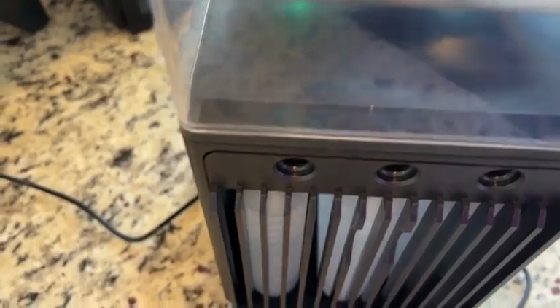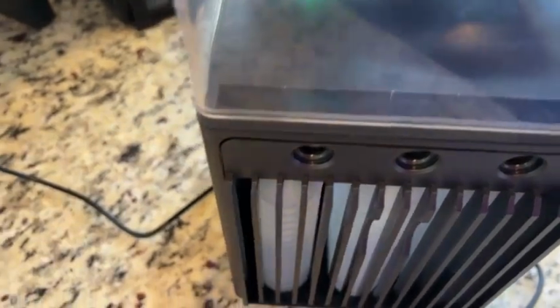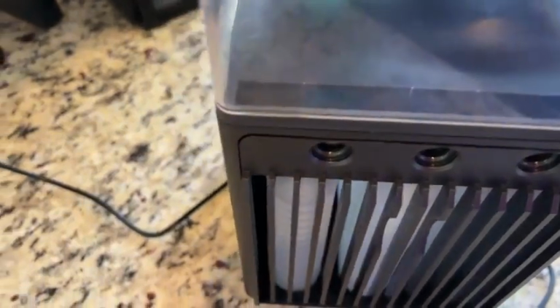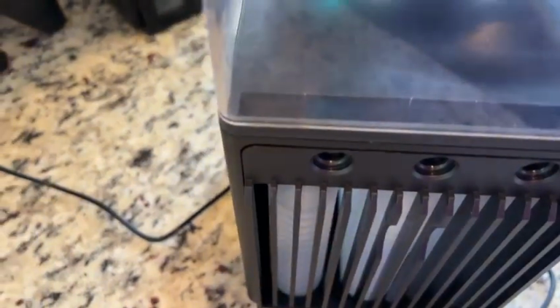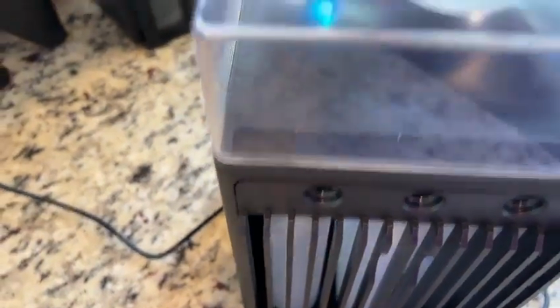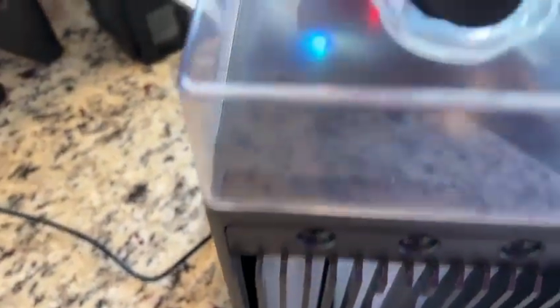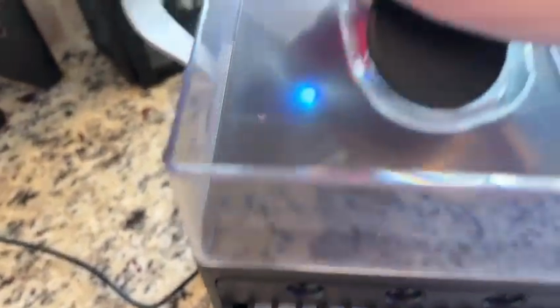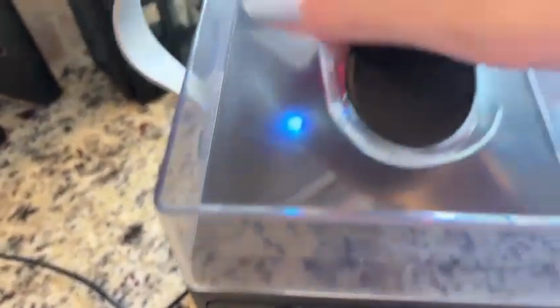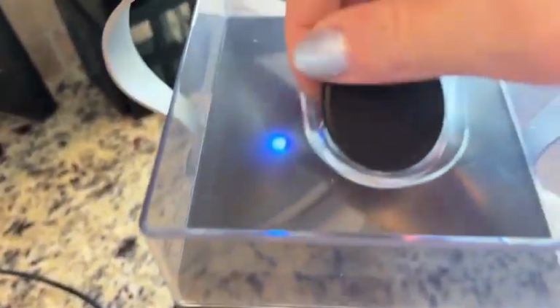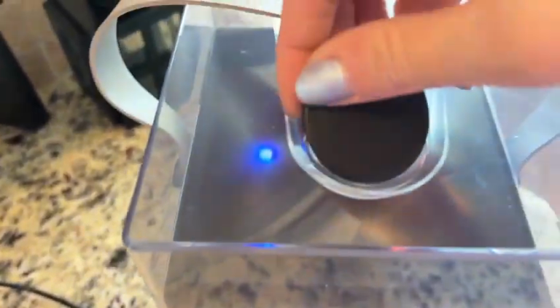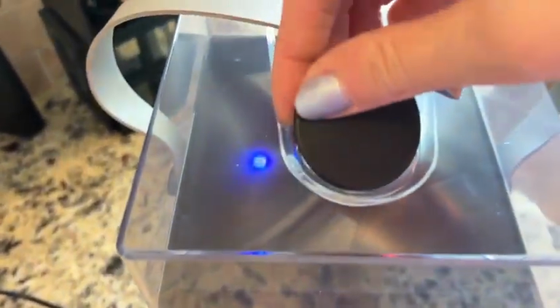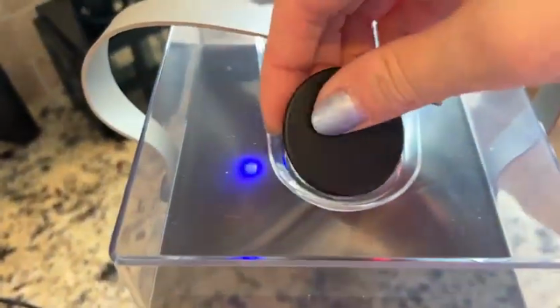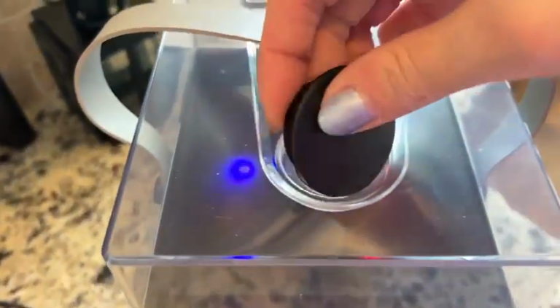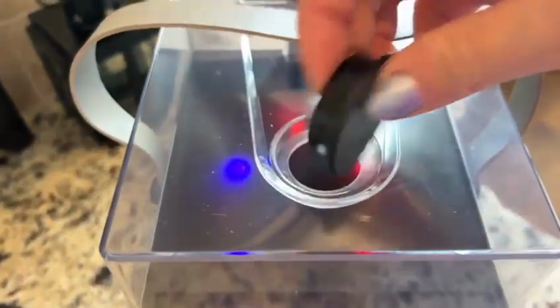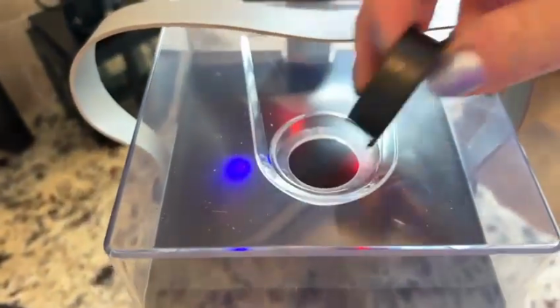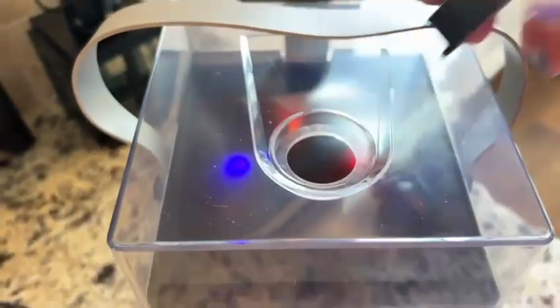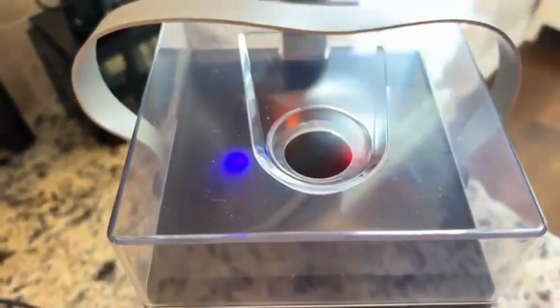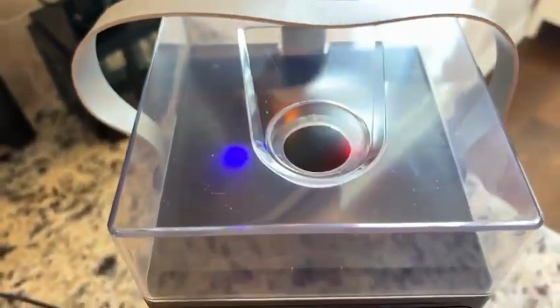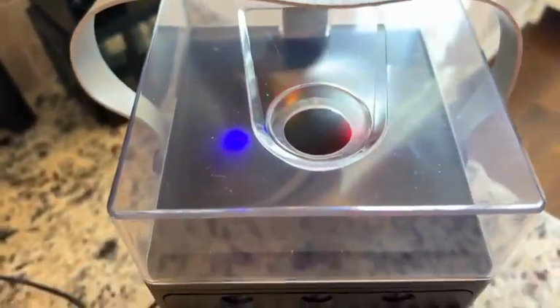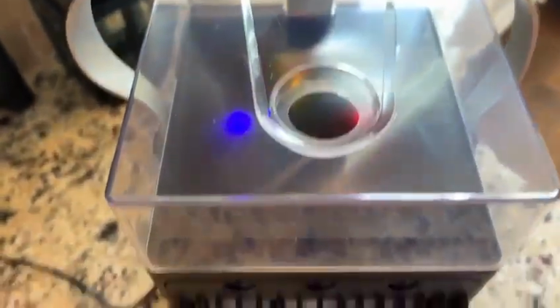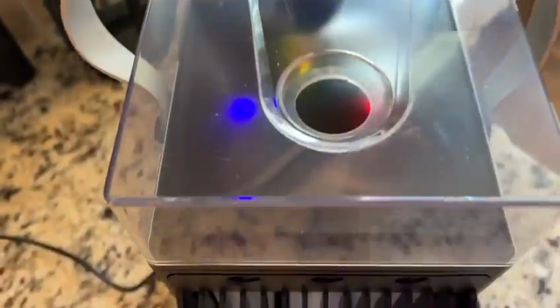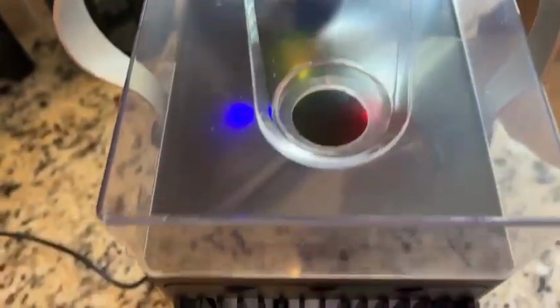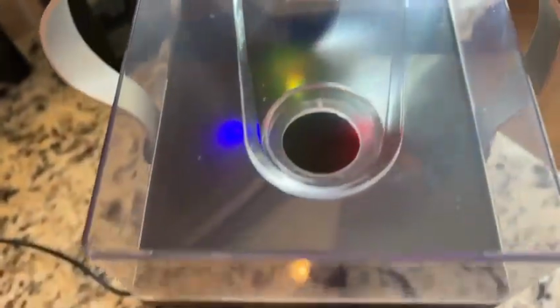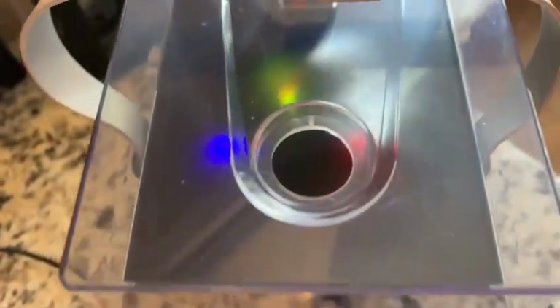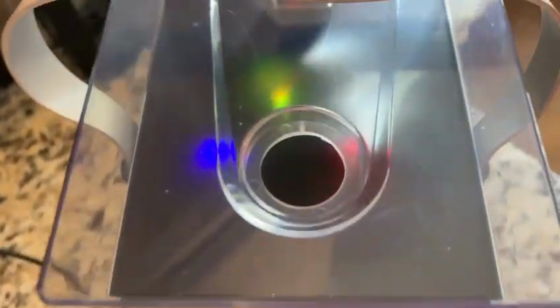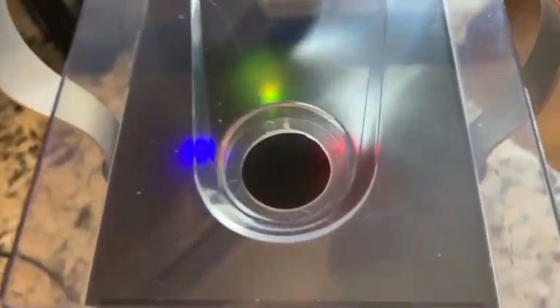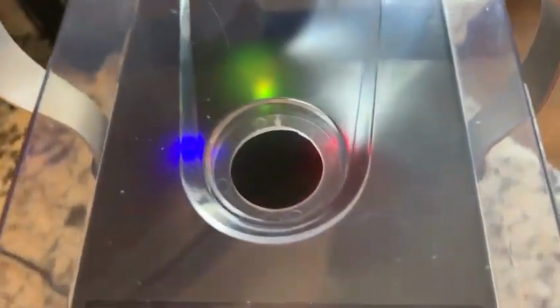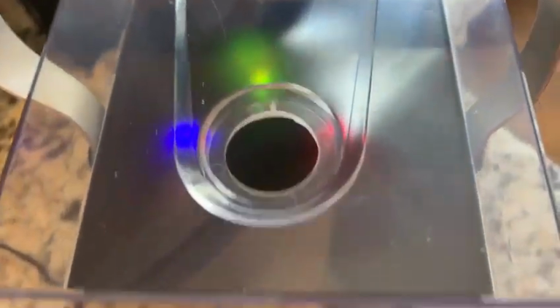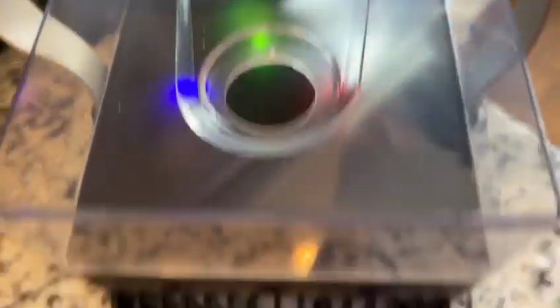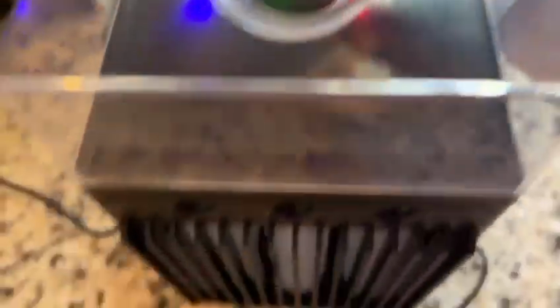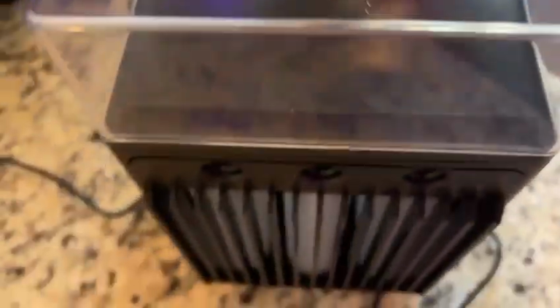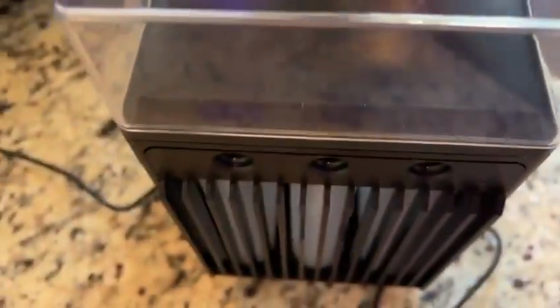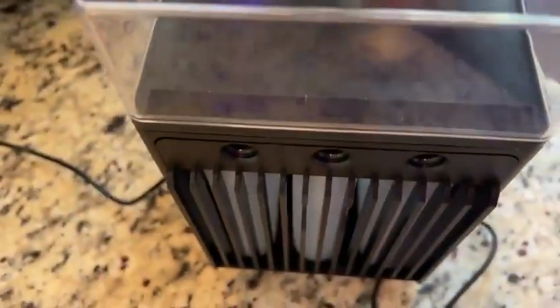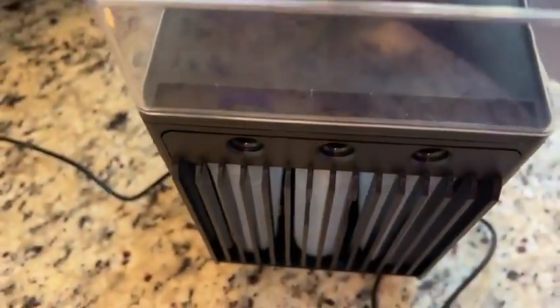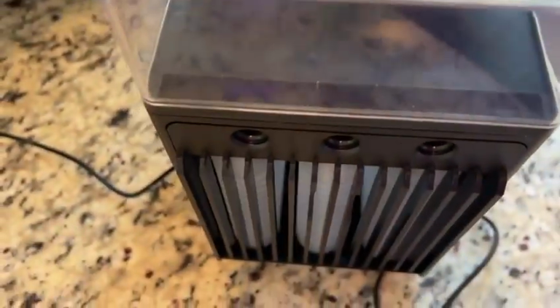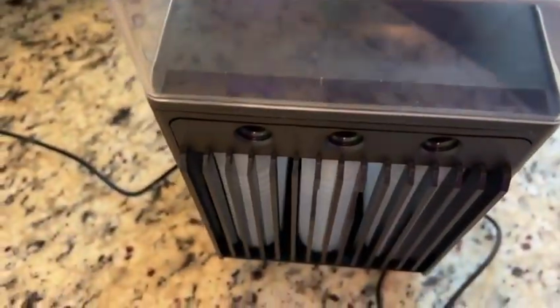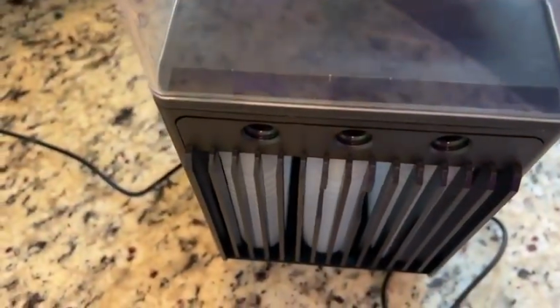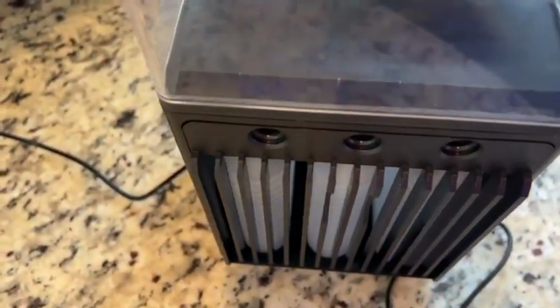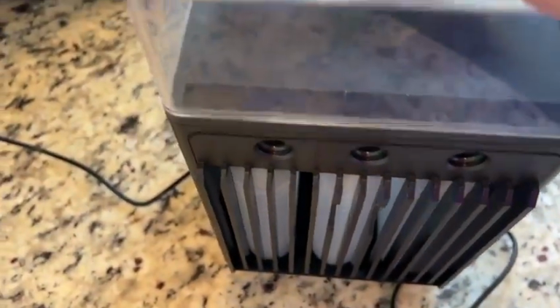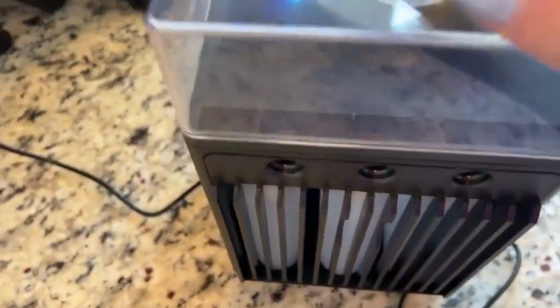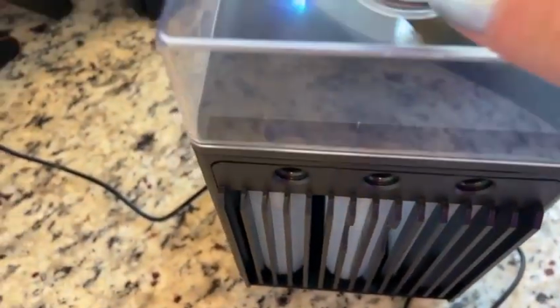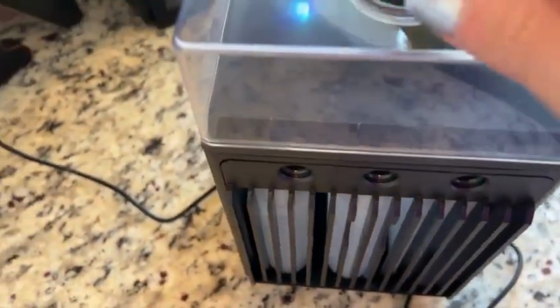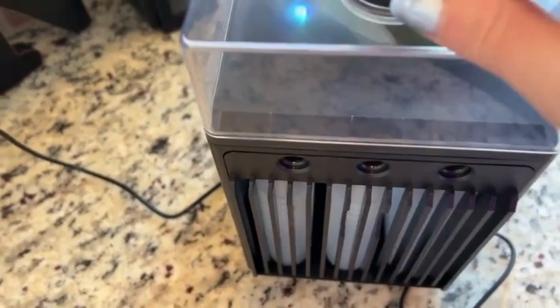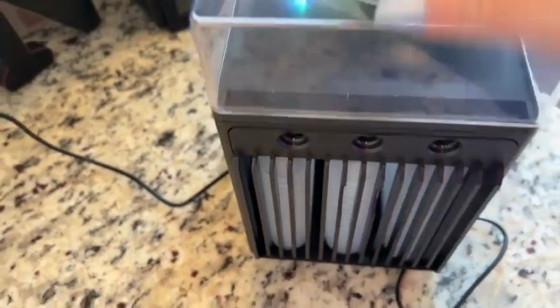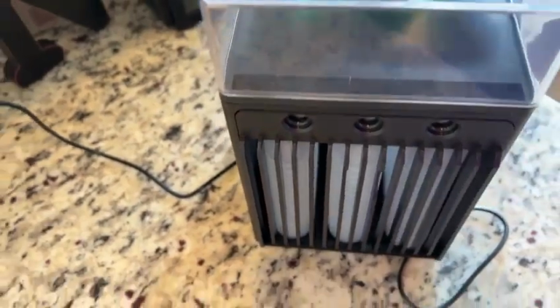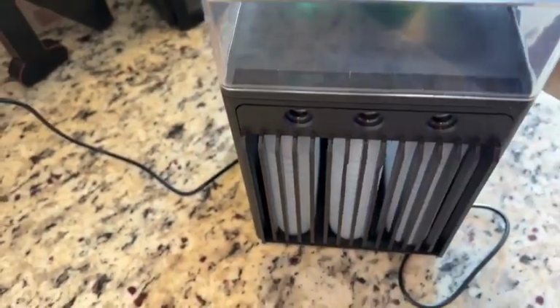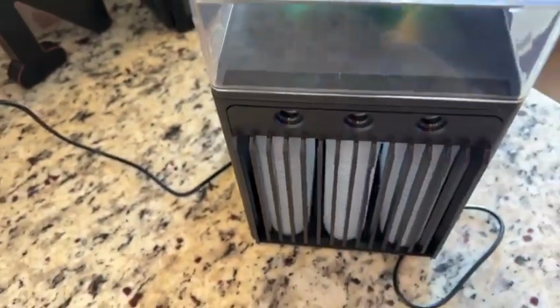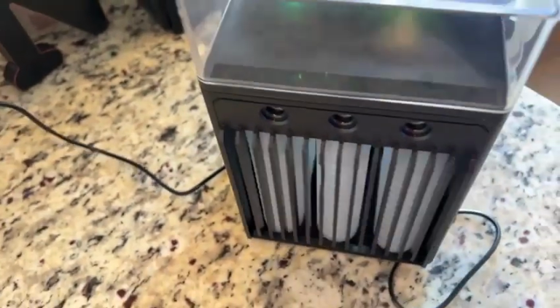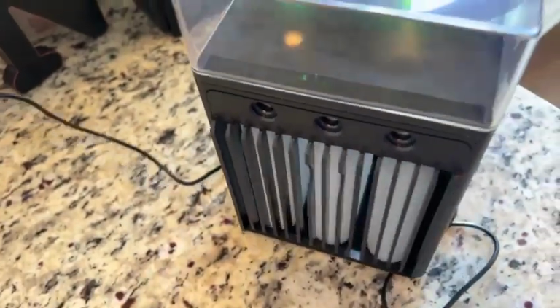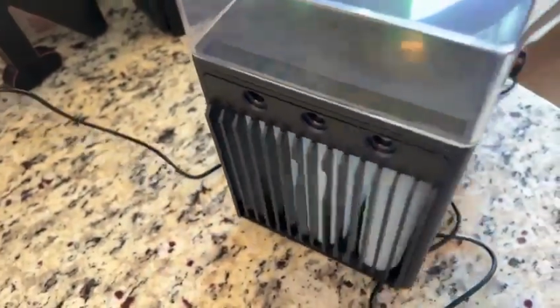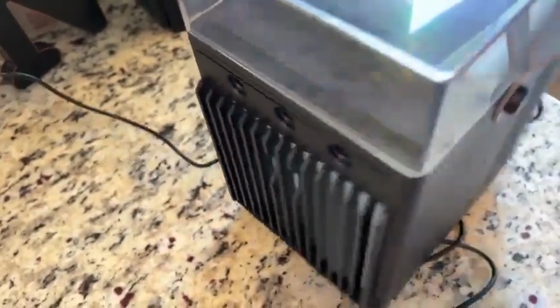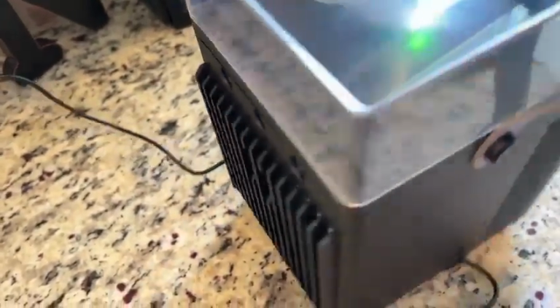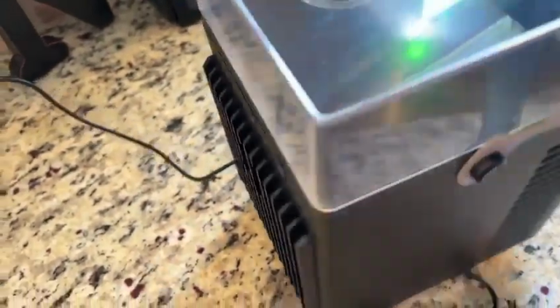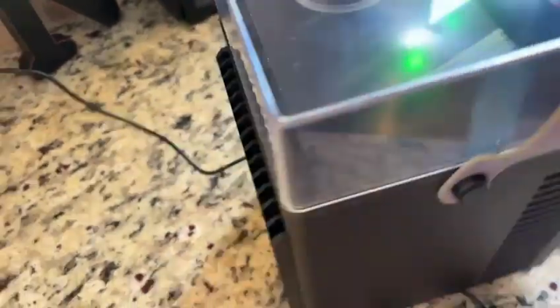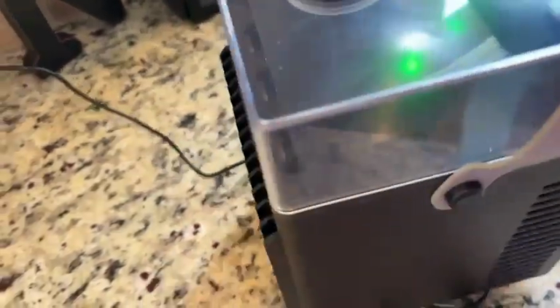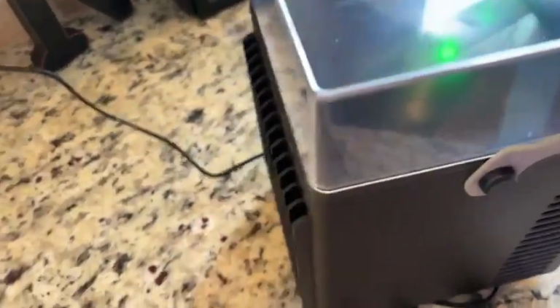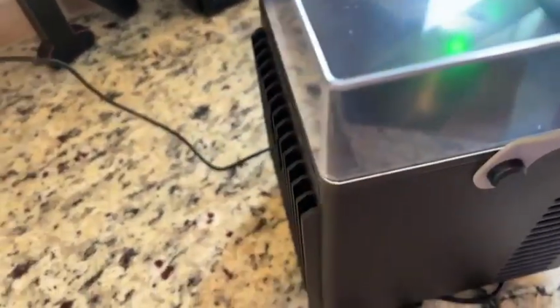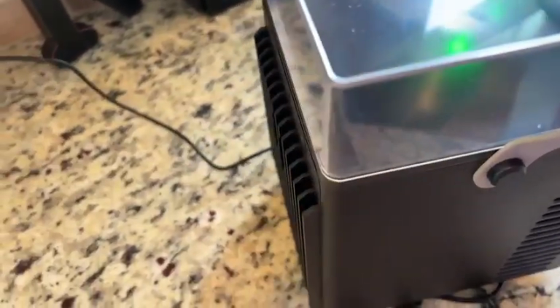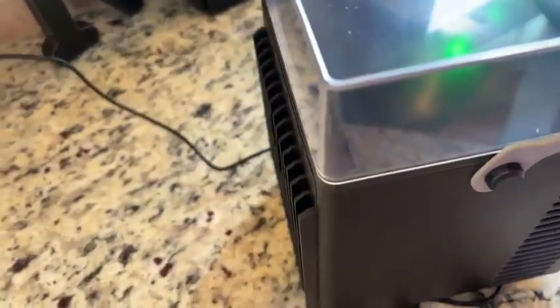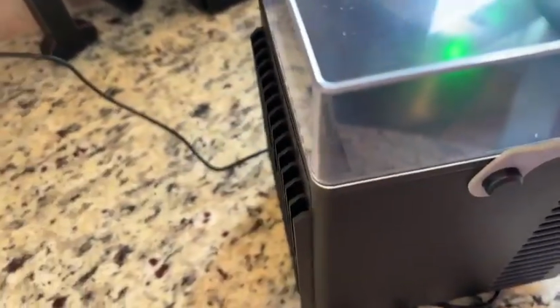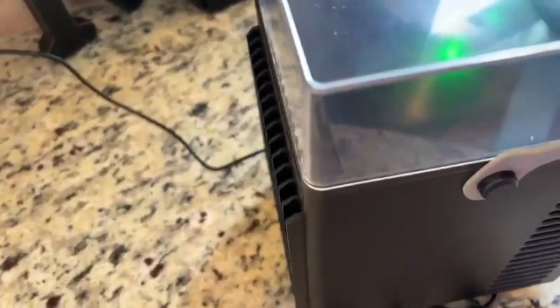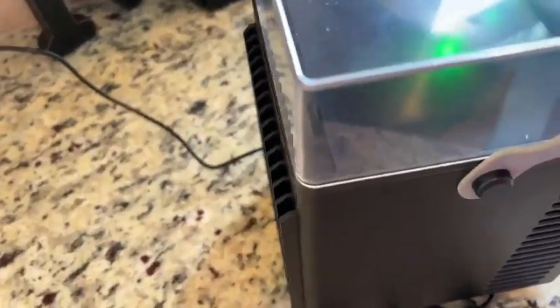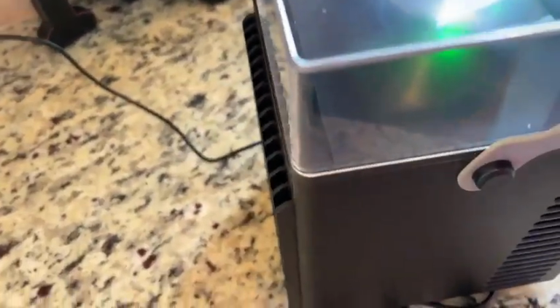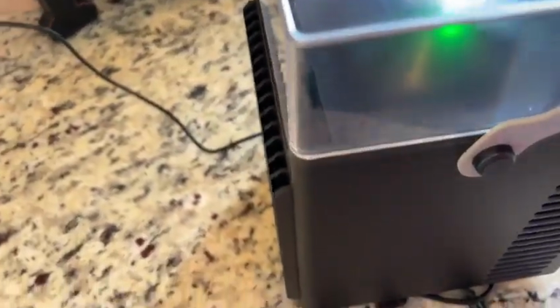Last but not least, here is the top that you can pop off if you want to fill it with water and freeze it to use the air cooling mode.